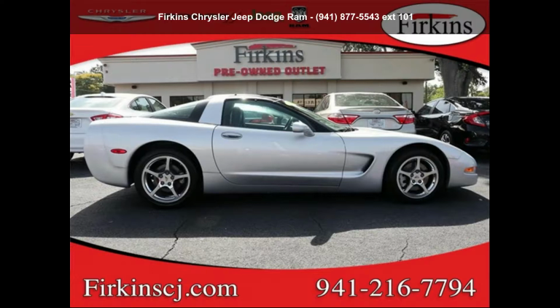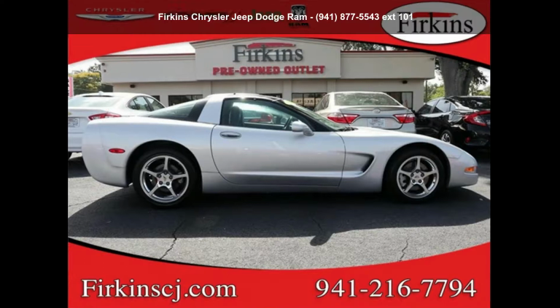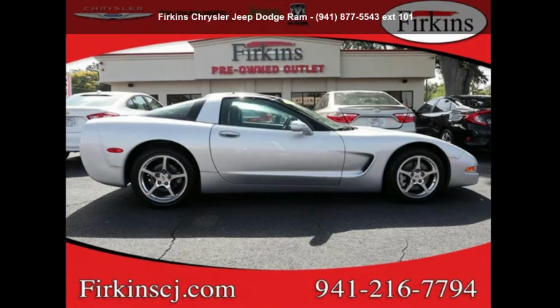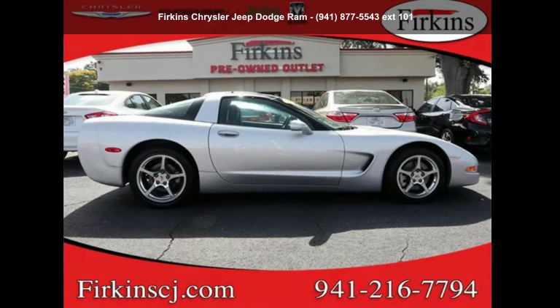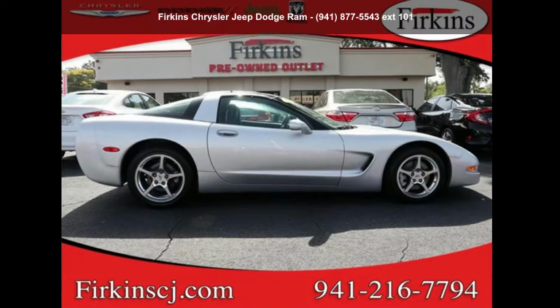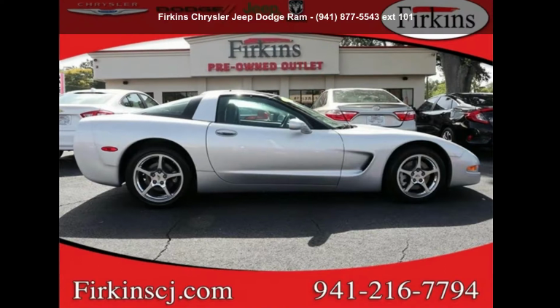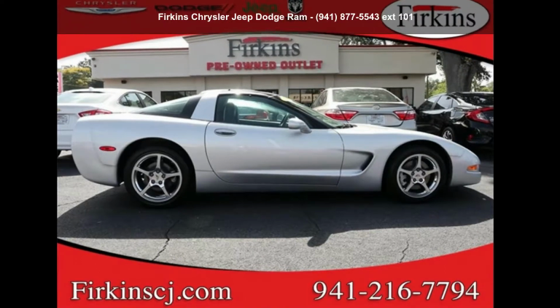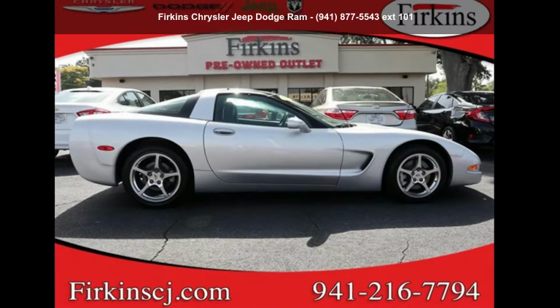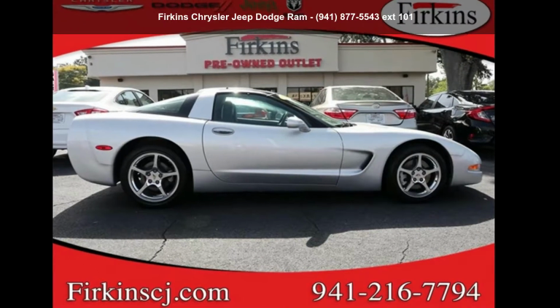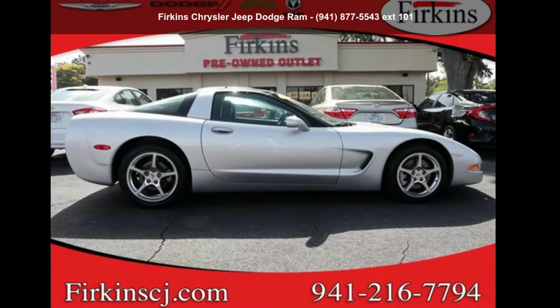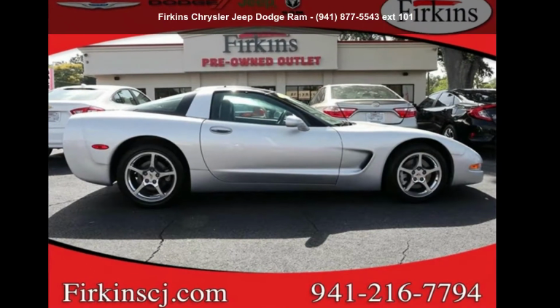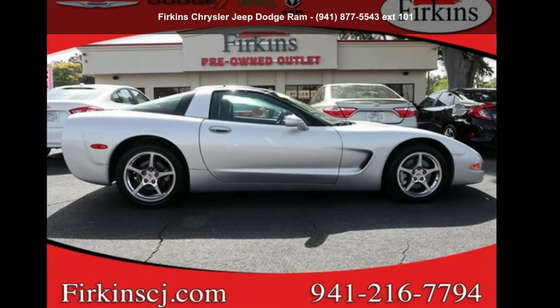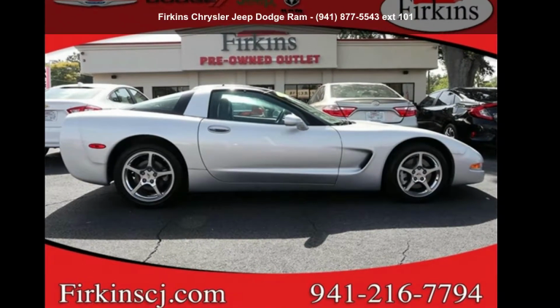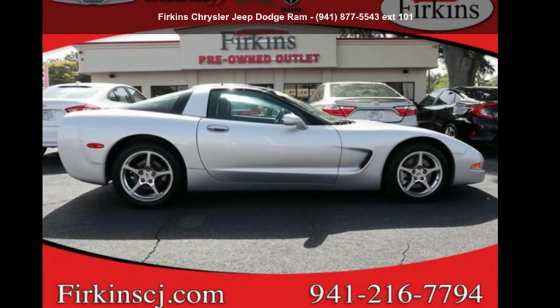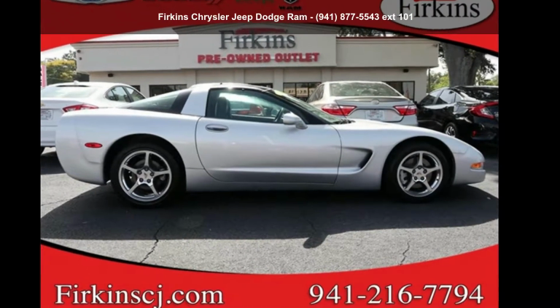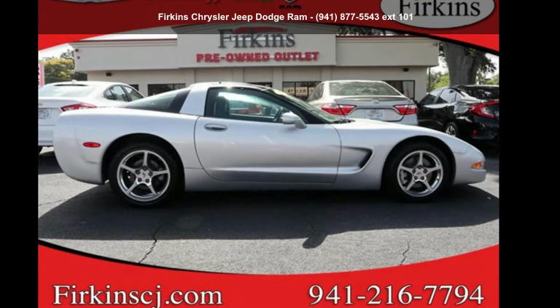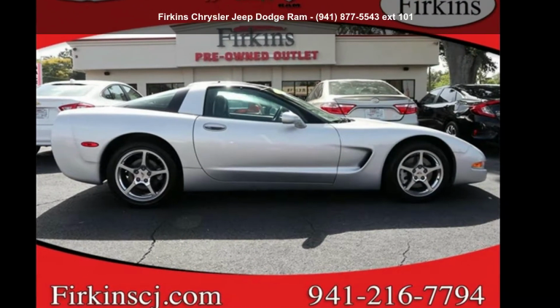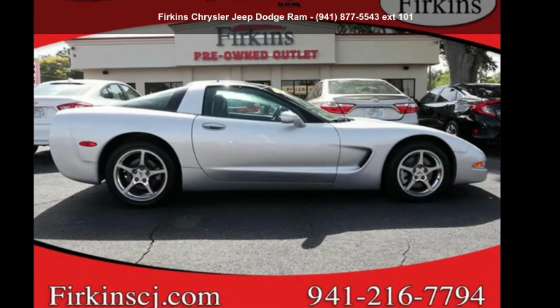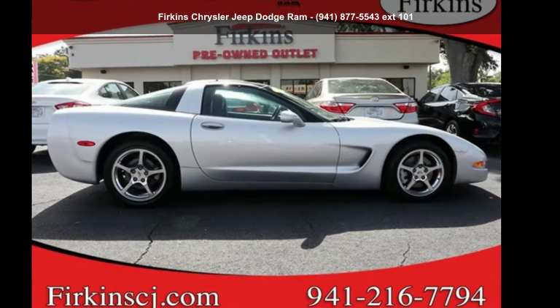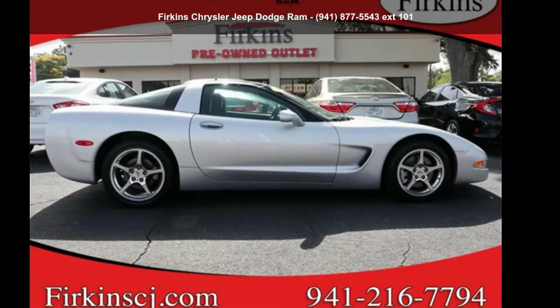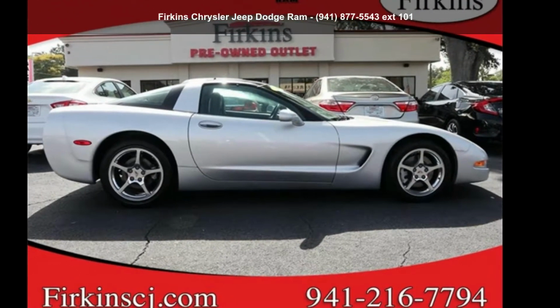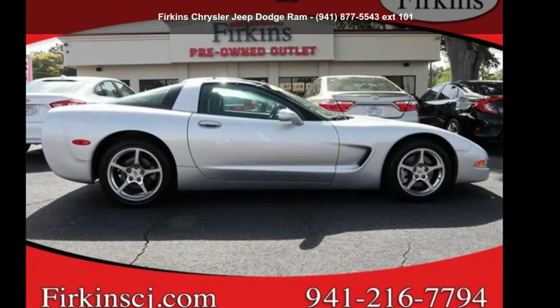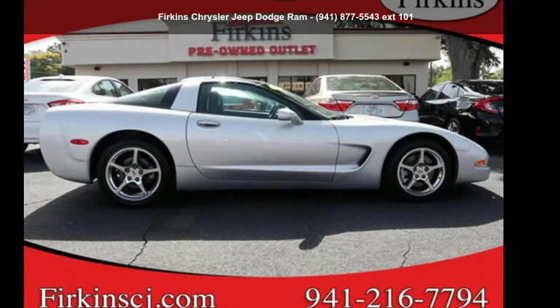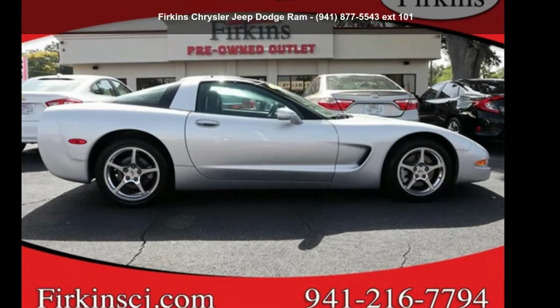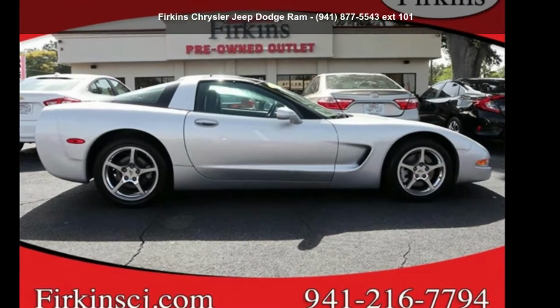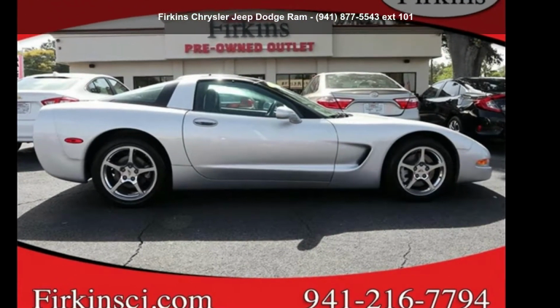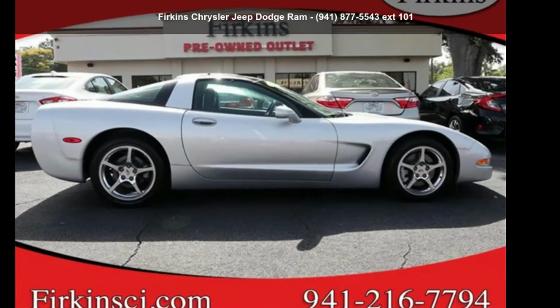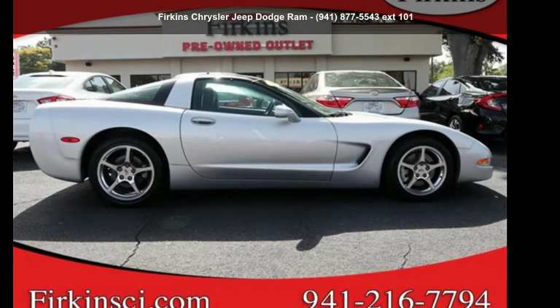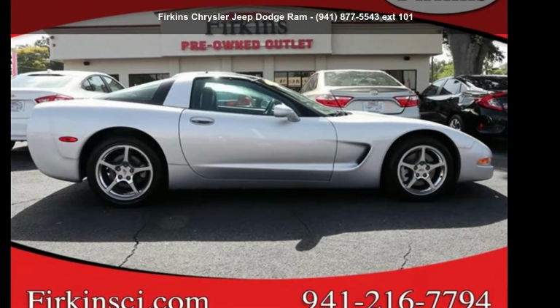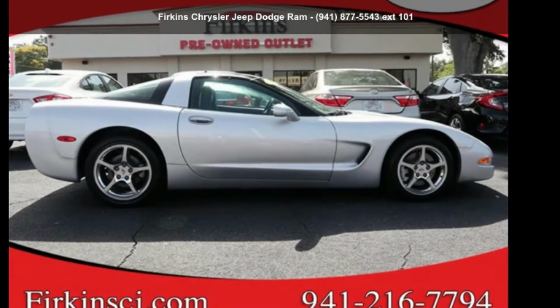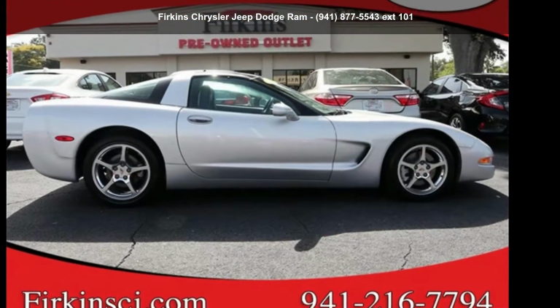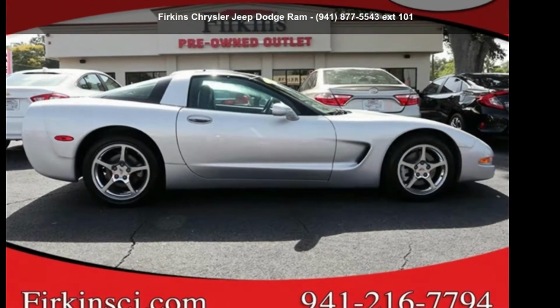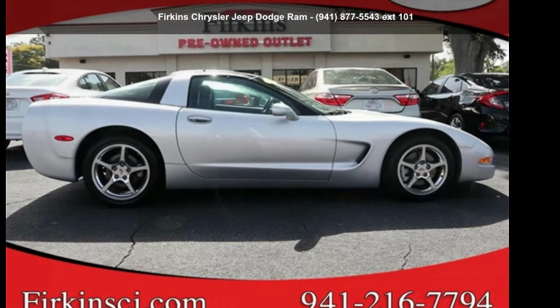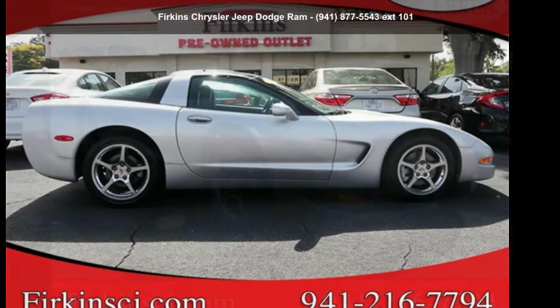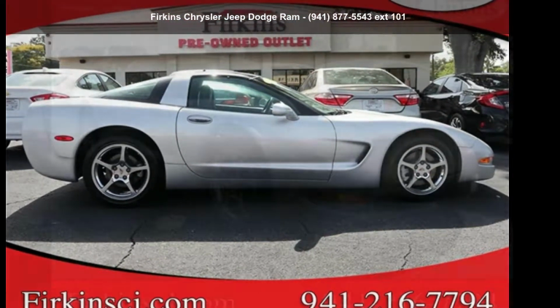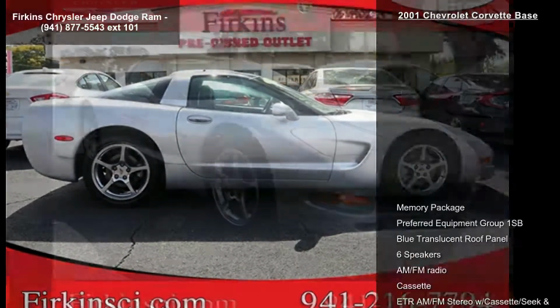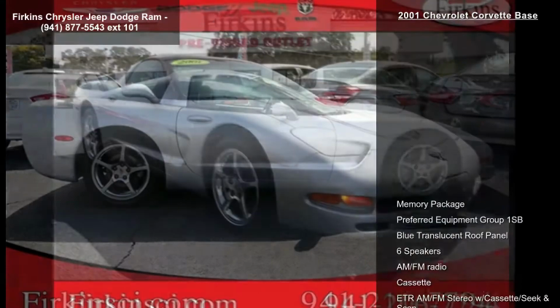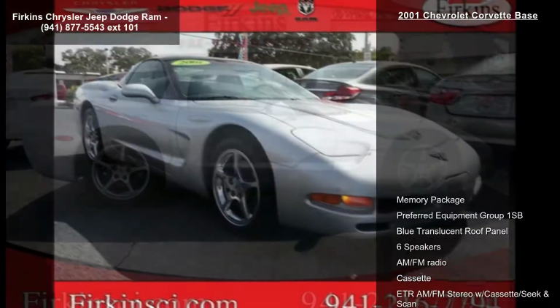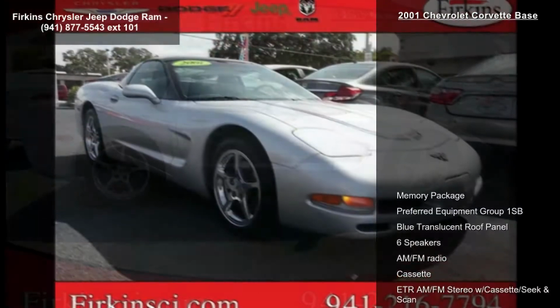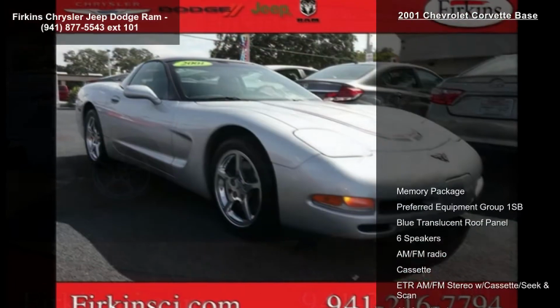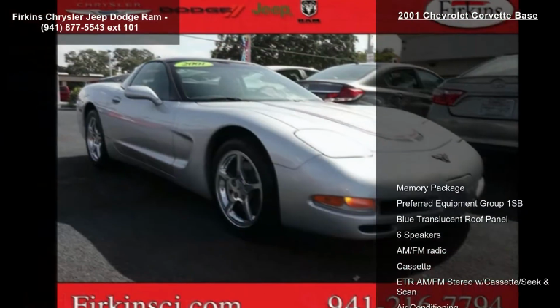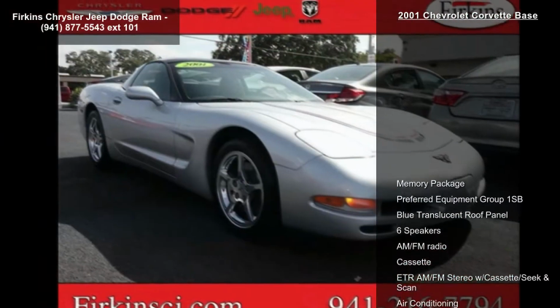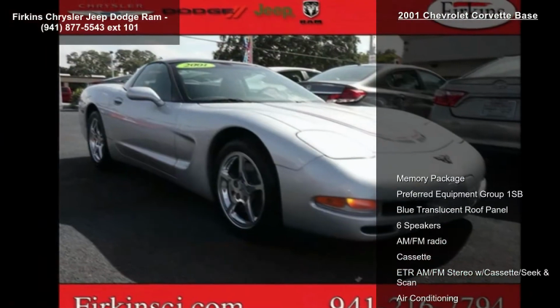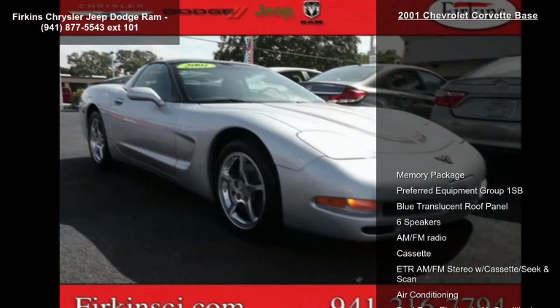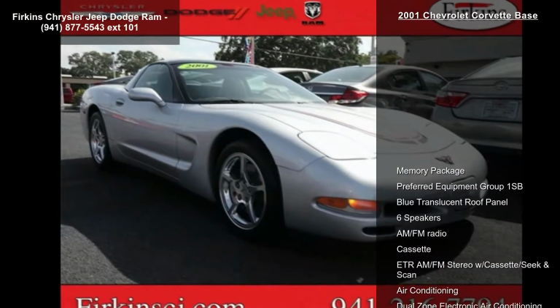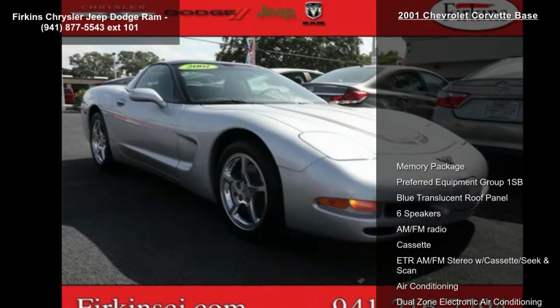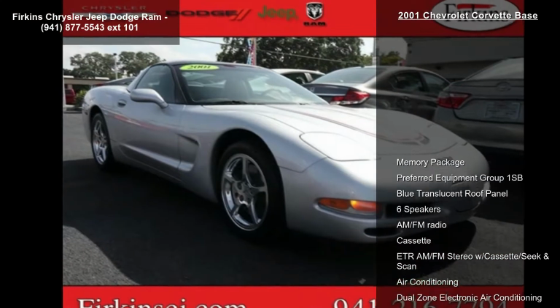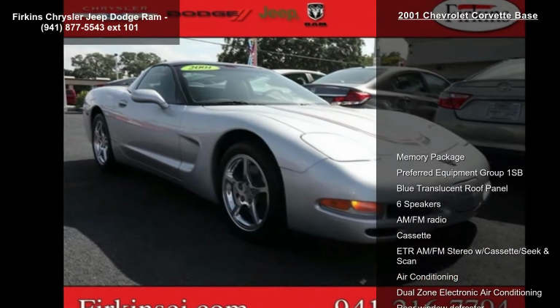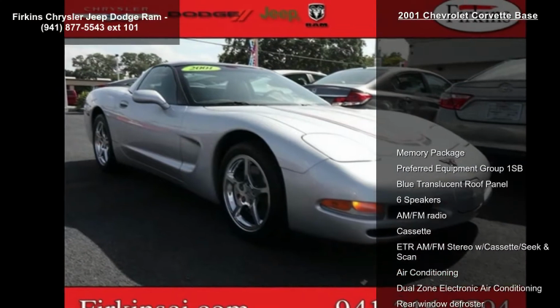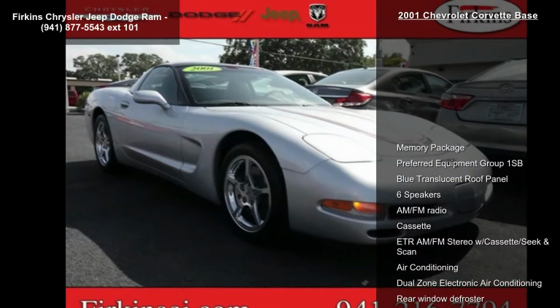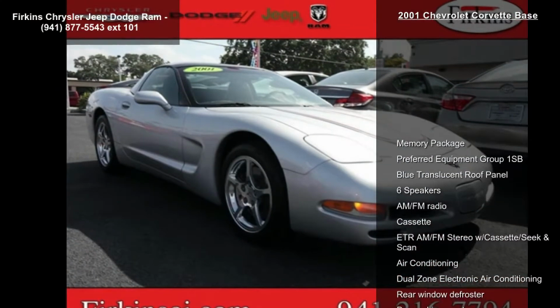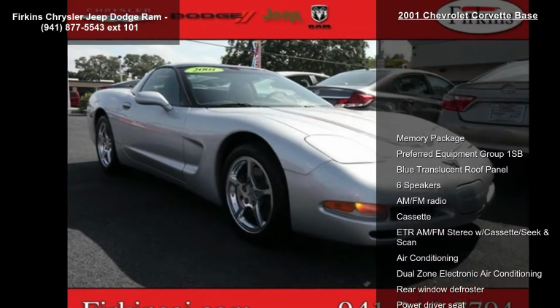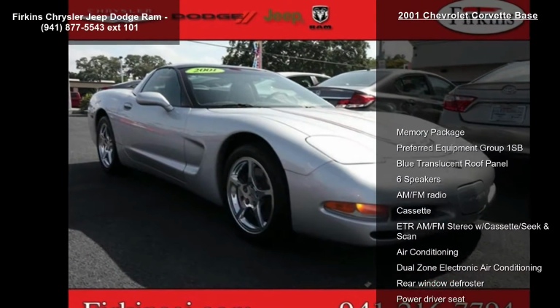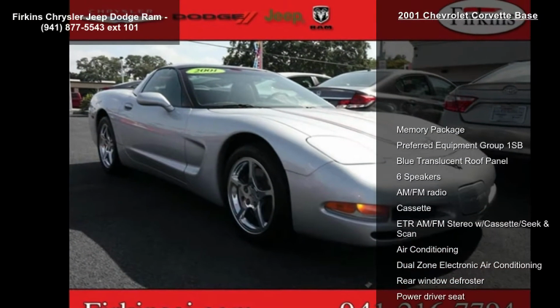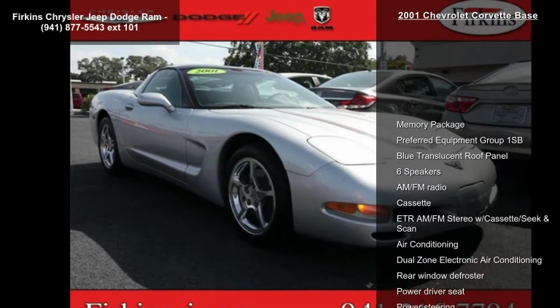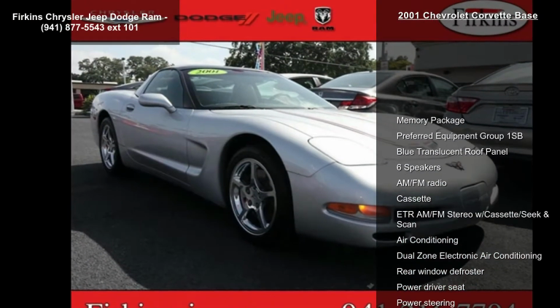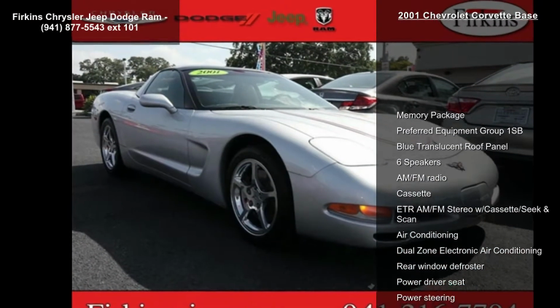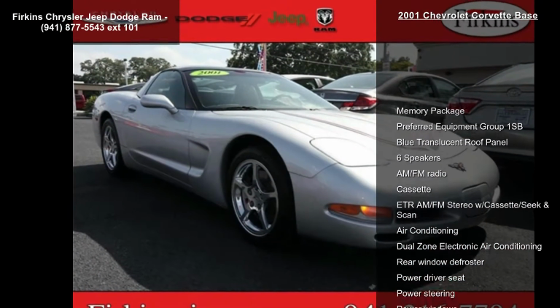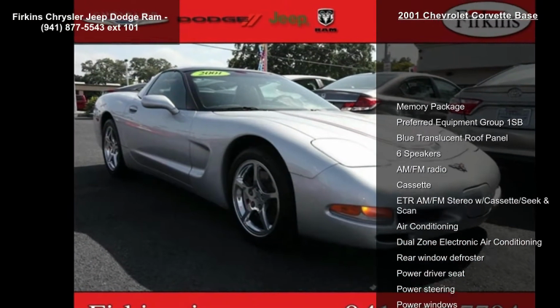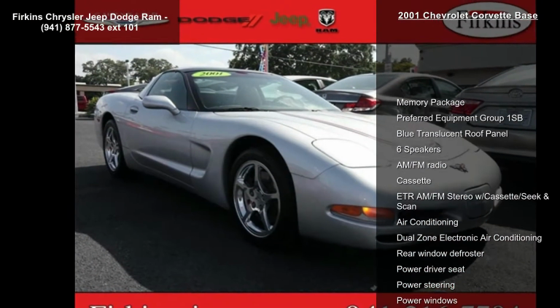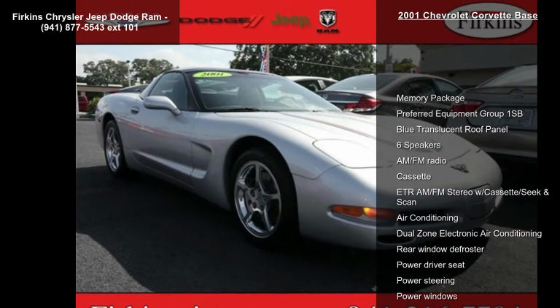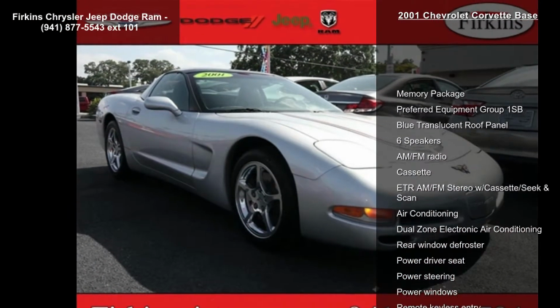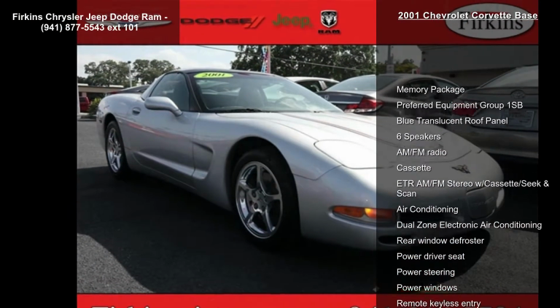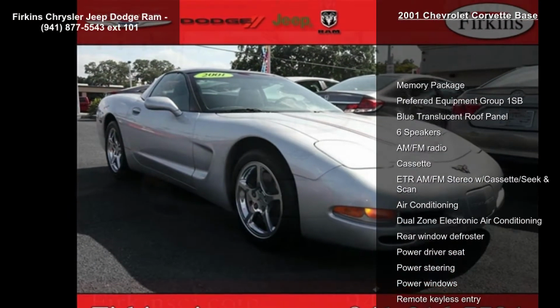Check out this Chevrolet 2001 Corvette base. If you are looking for a first-rate auto, this one could be yours today.